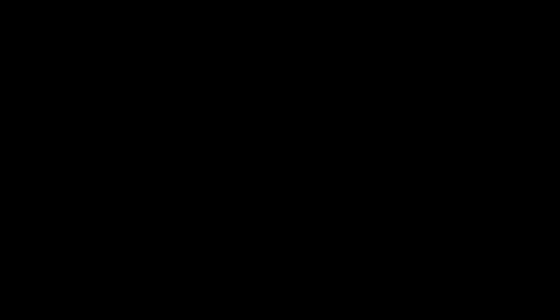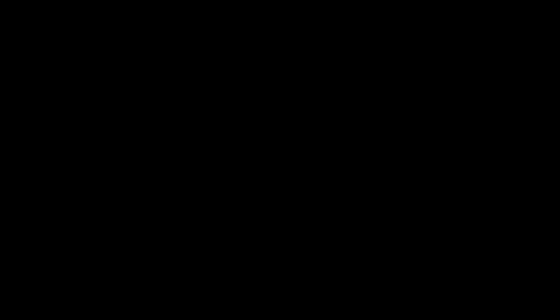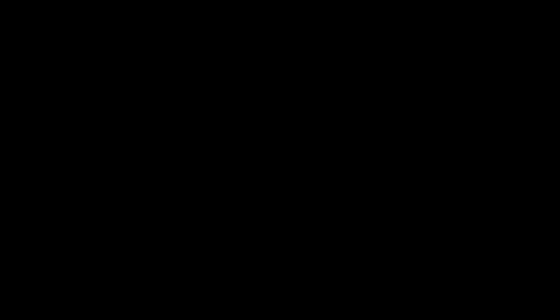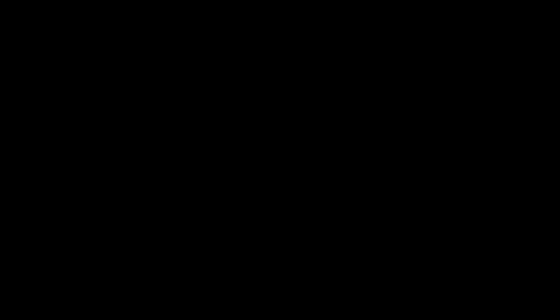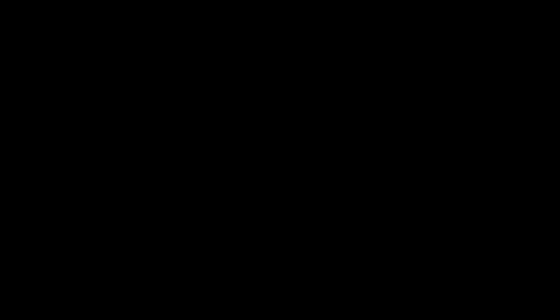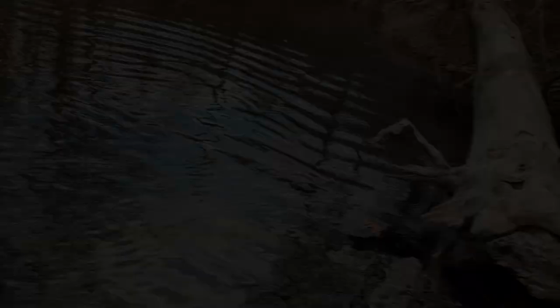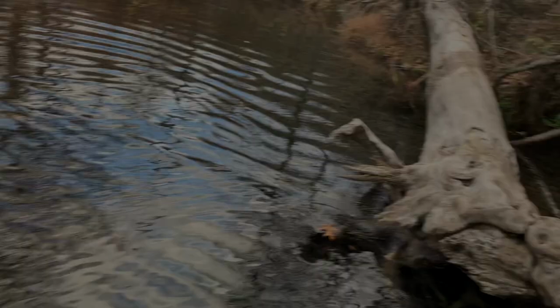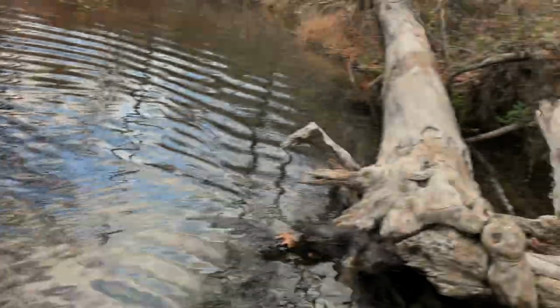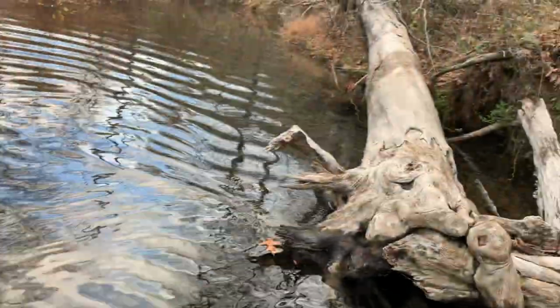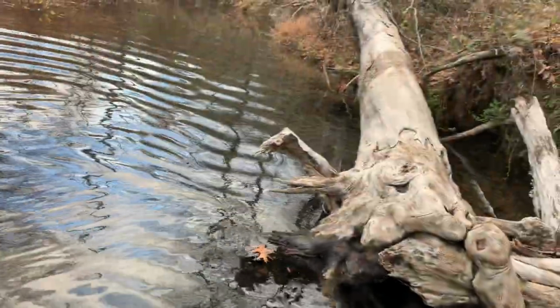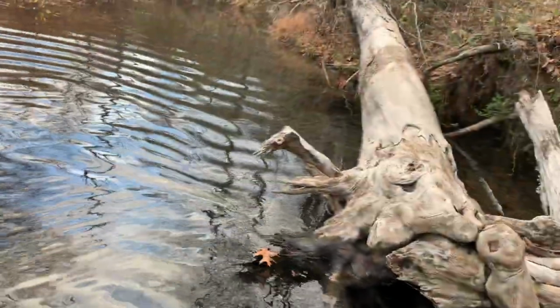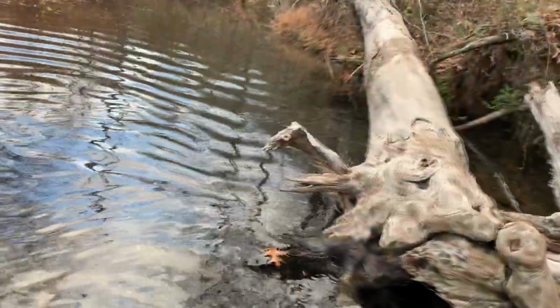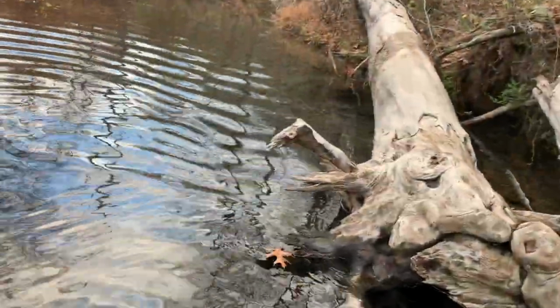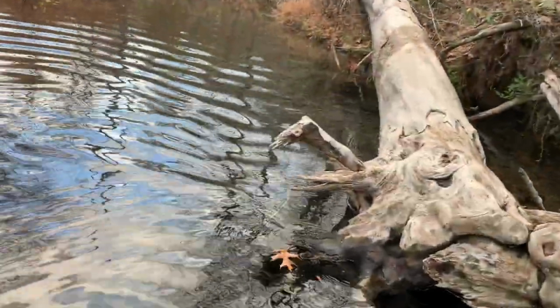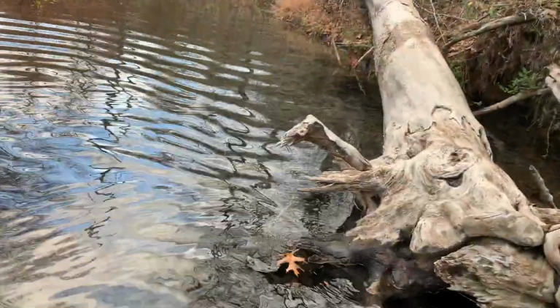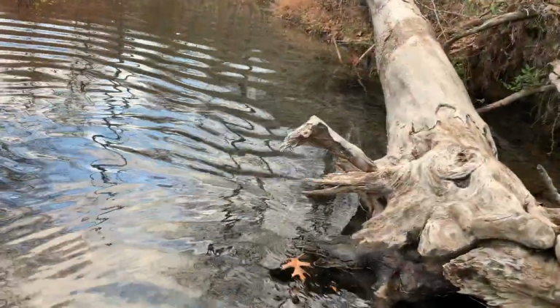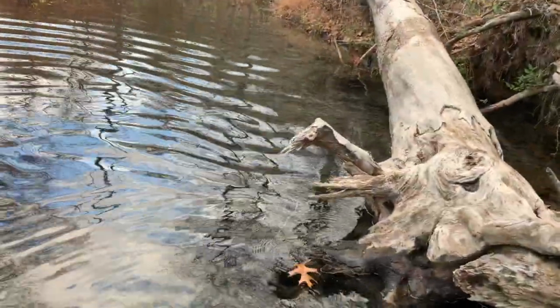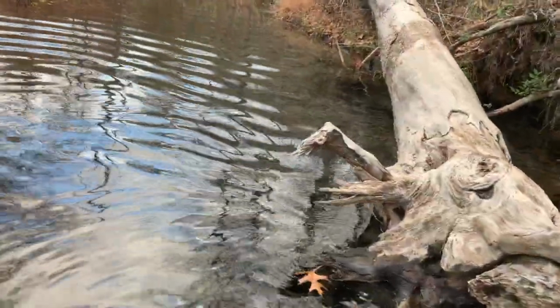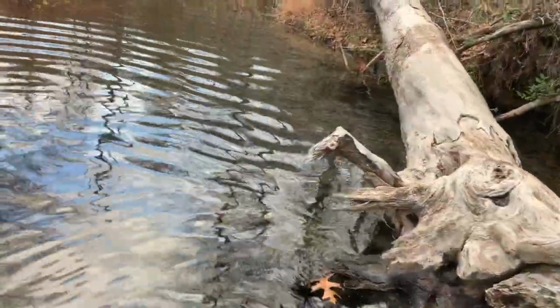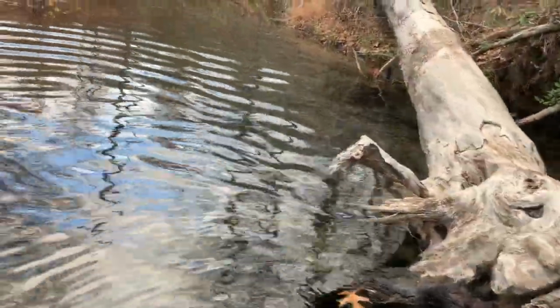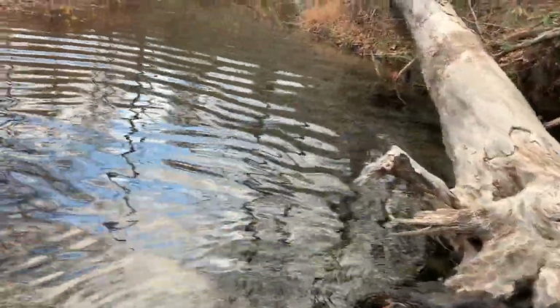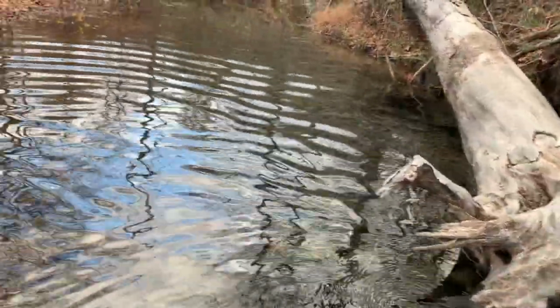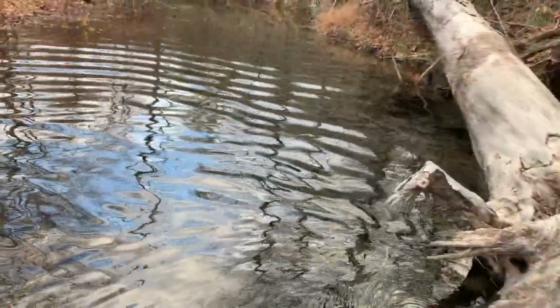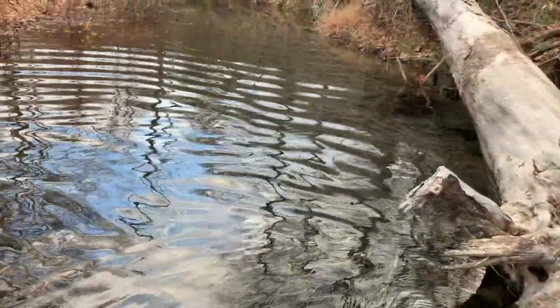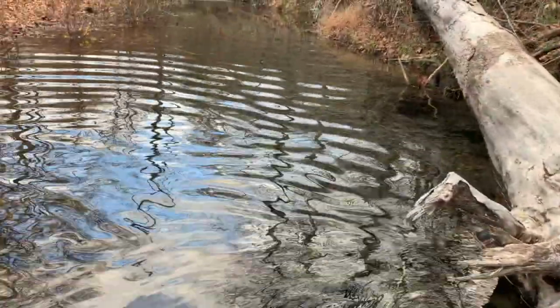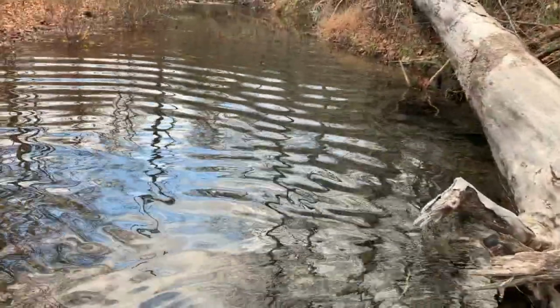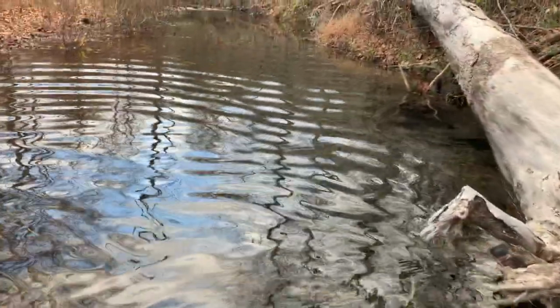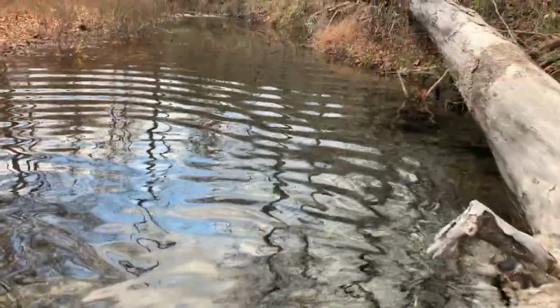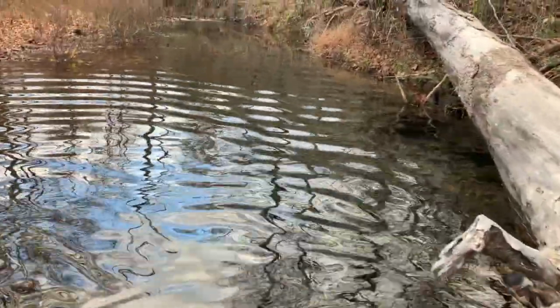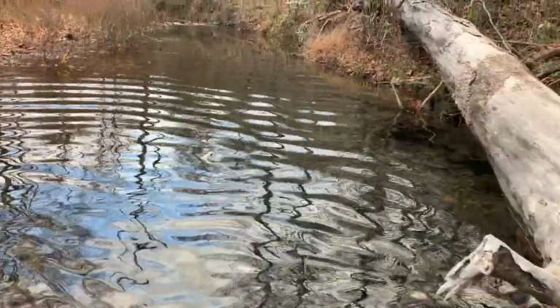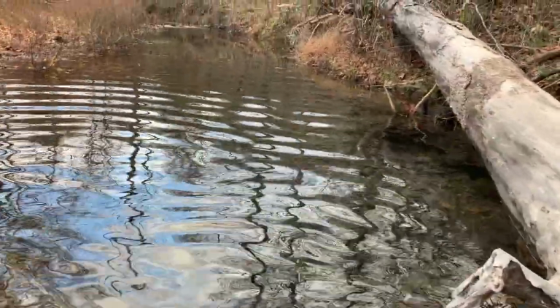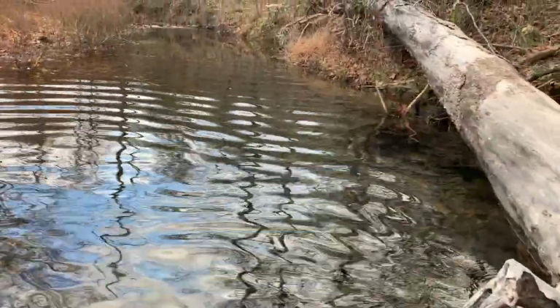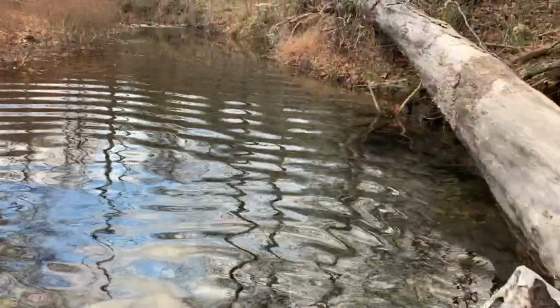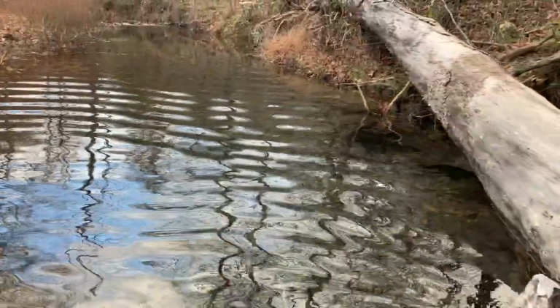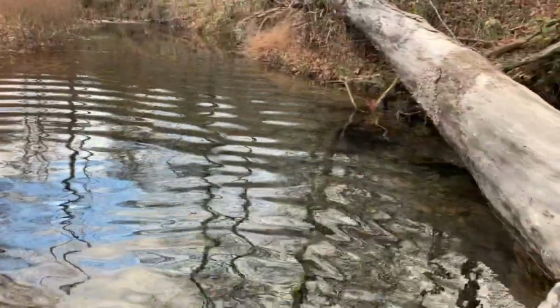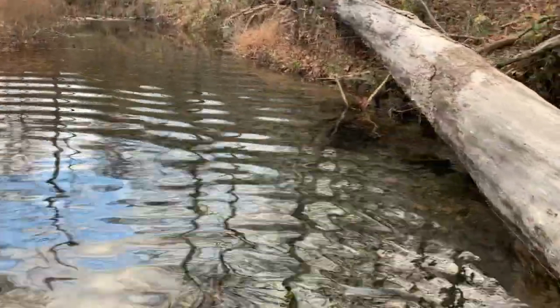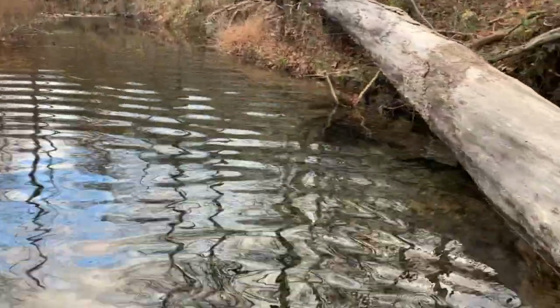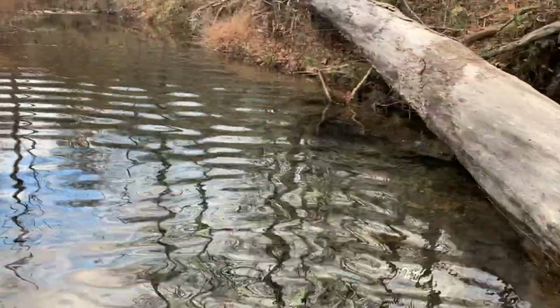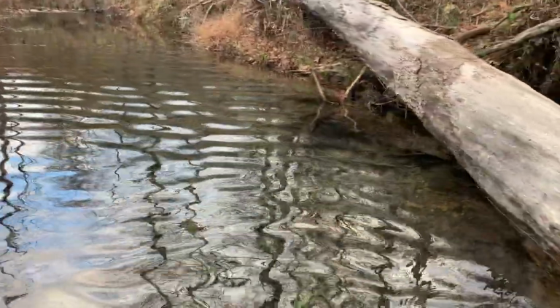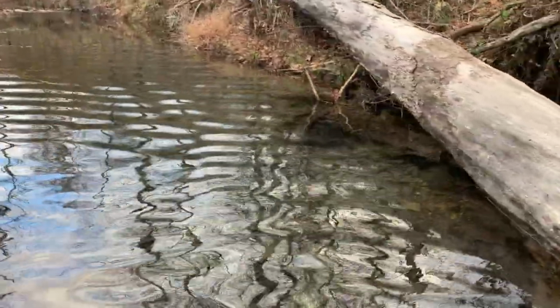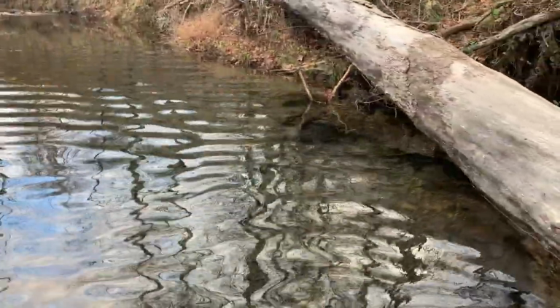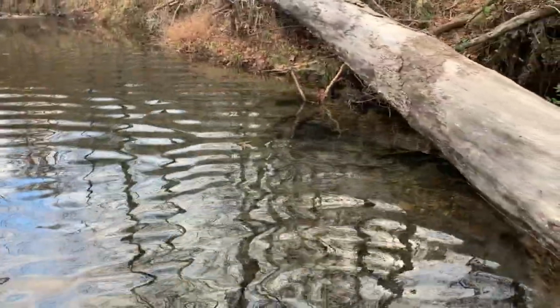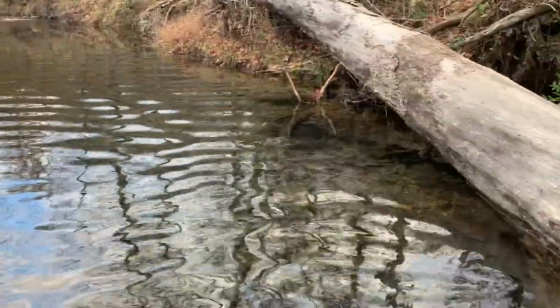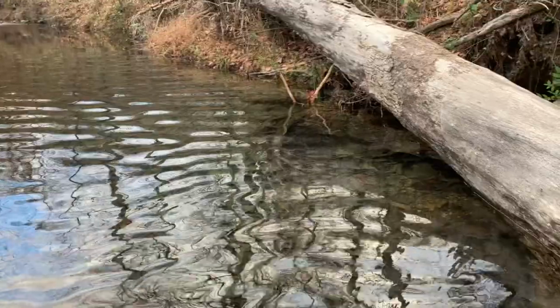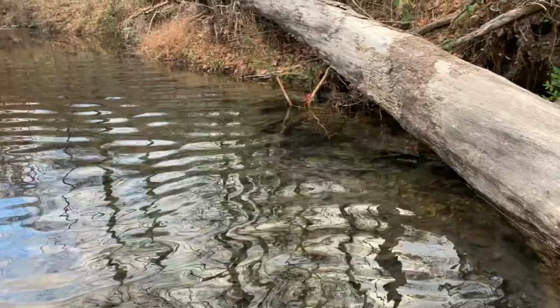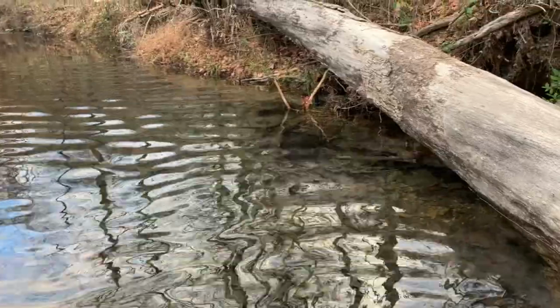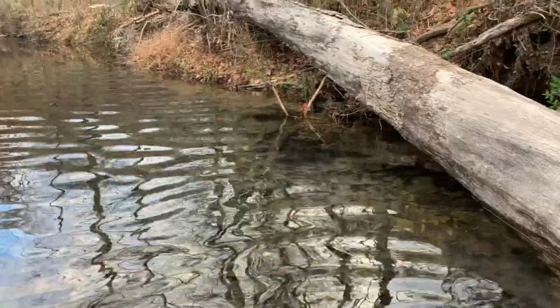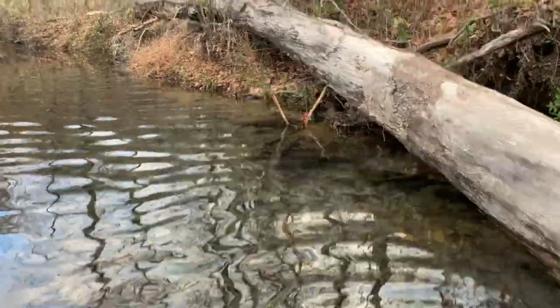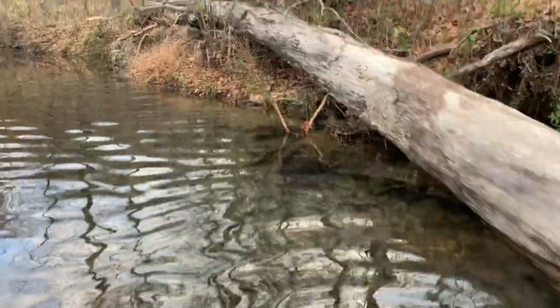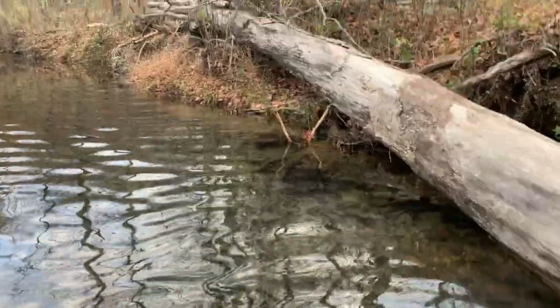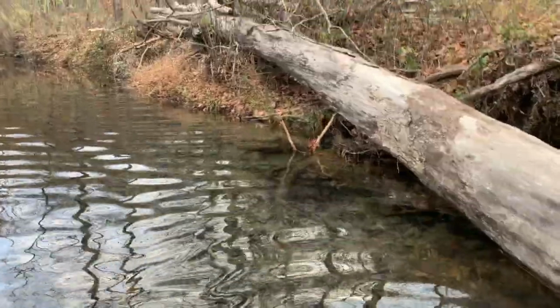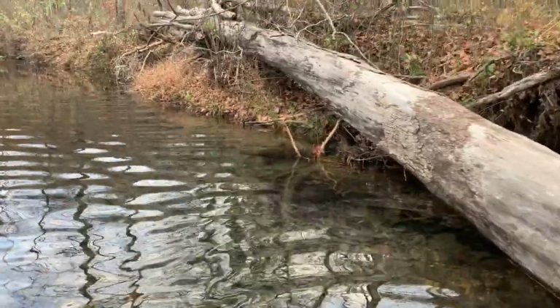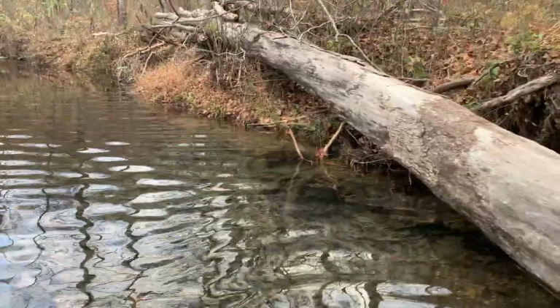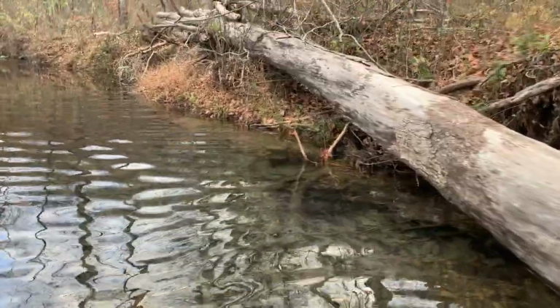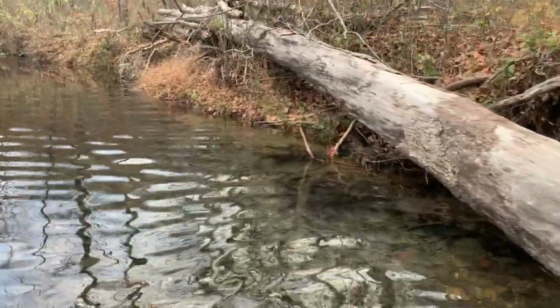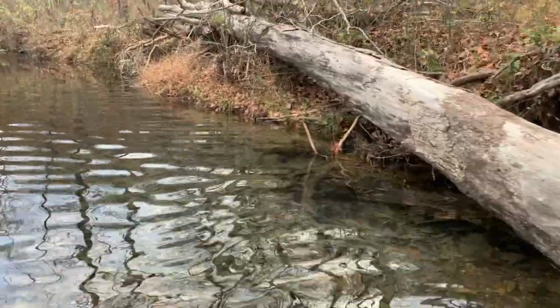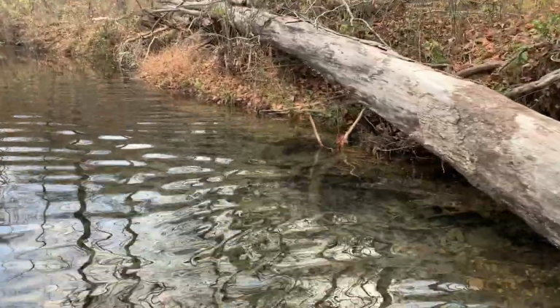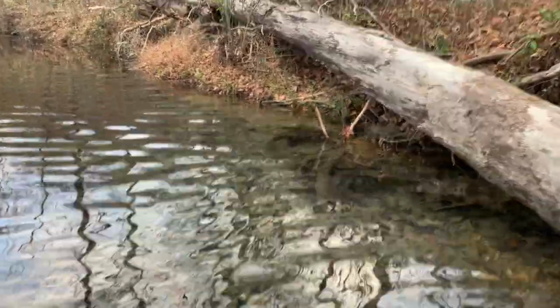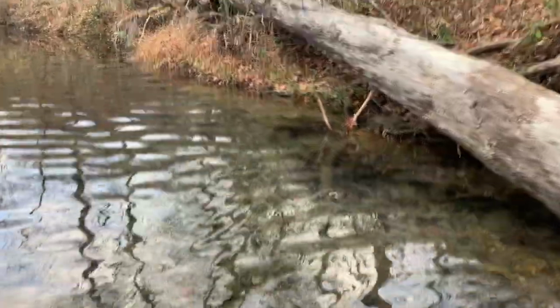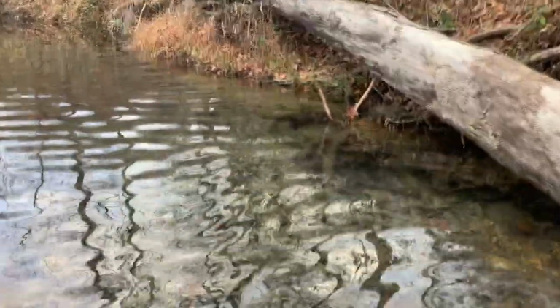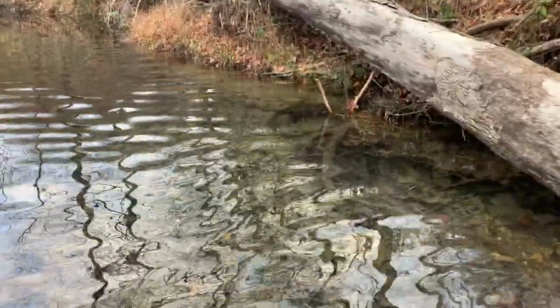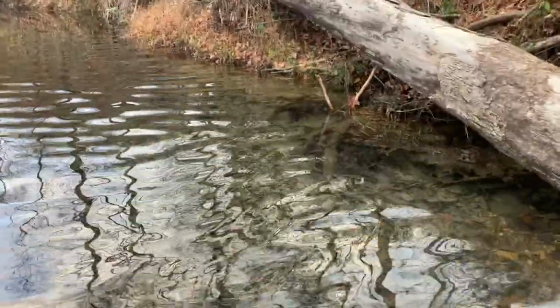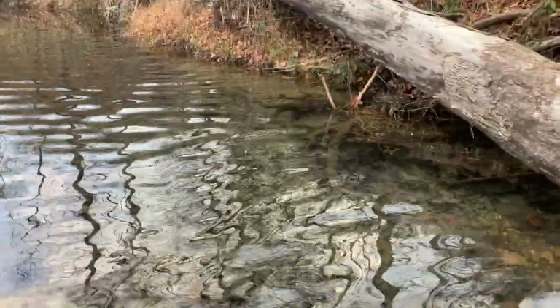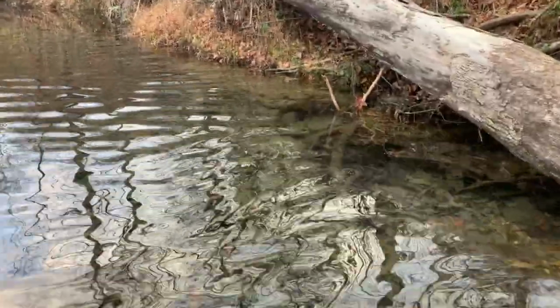Let's go see what we have in this bank den. And there is a beaver.